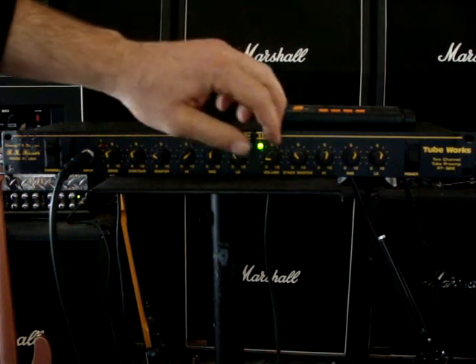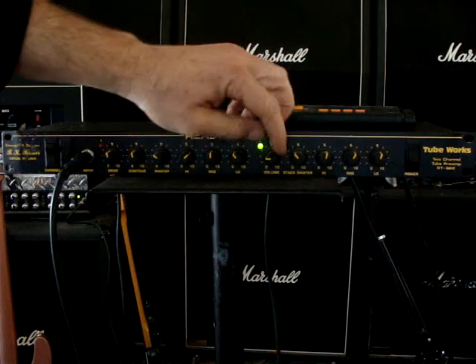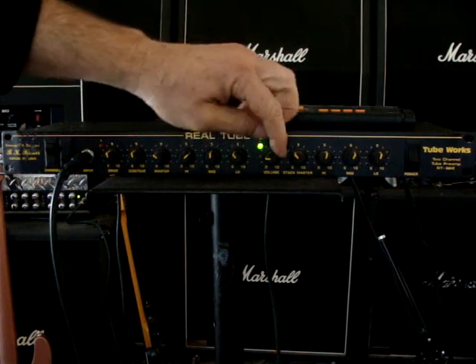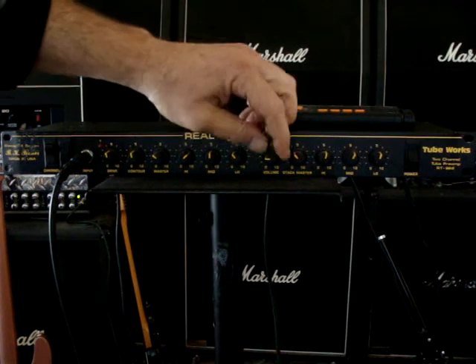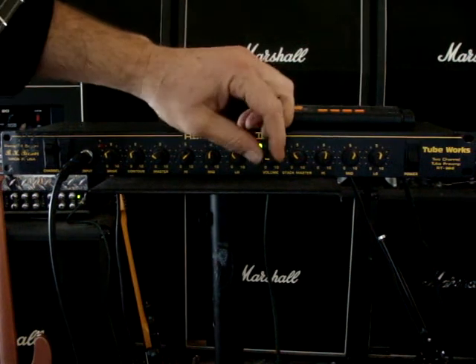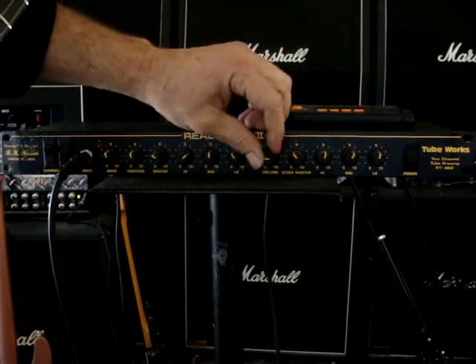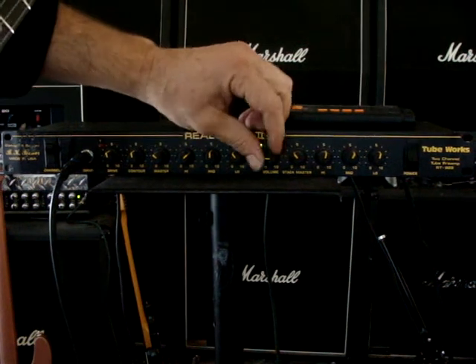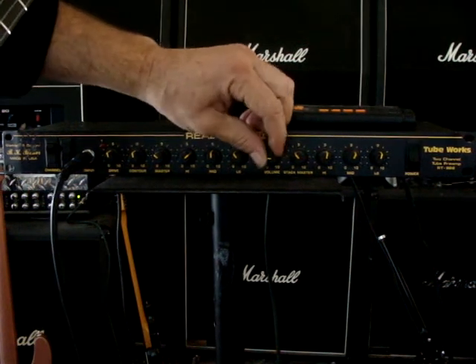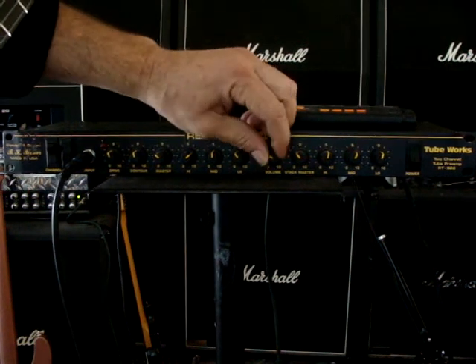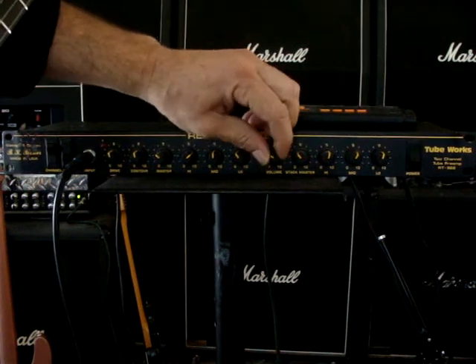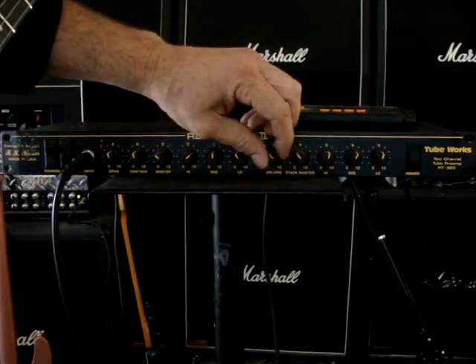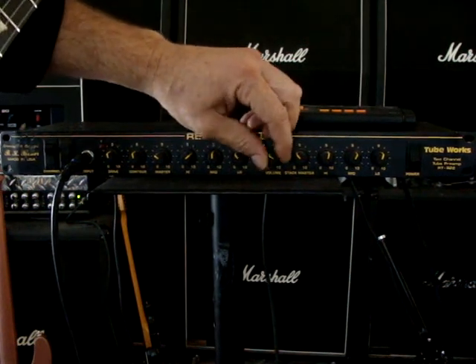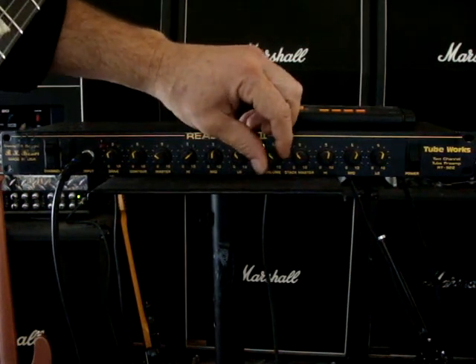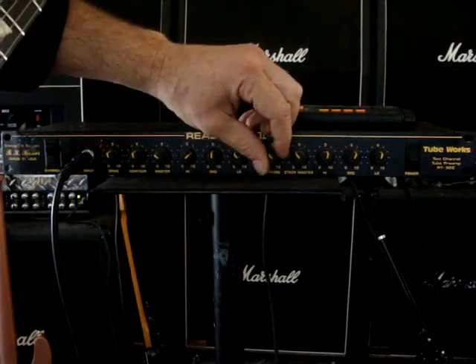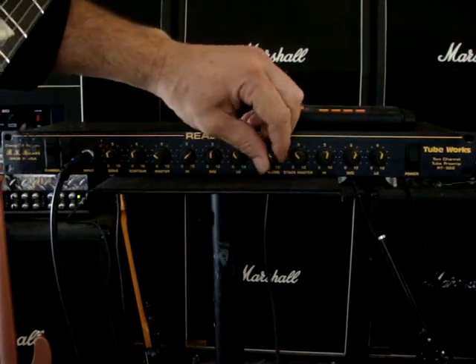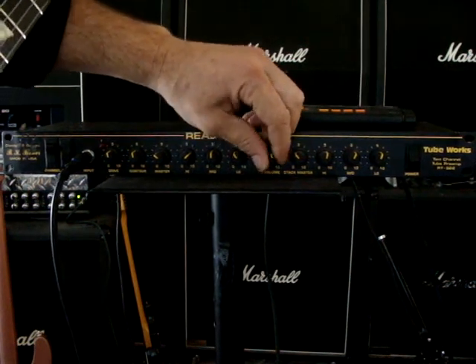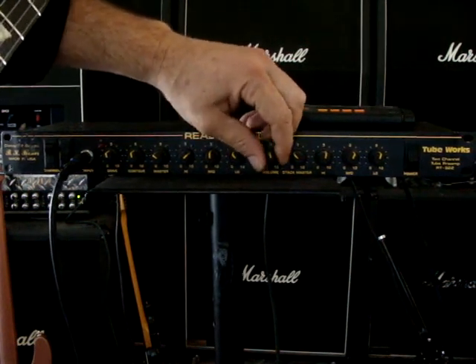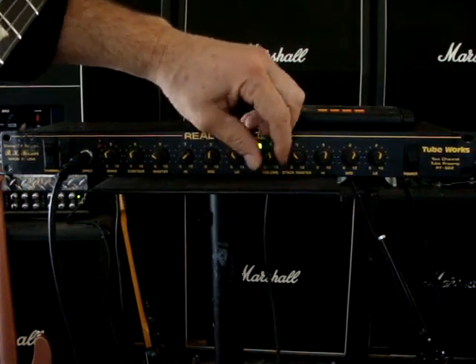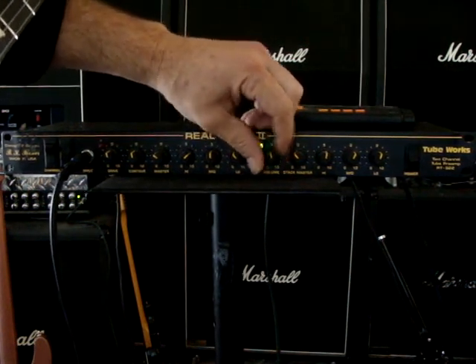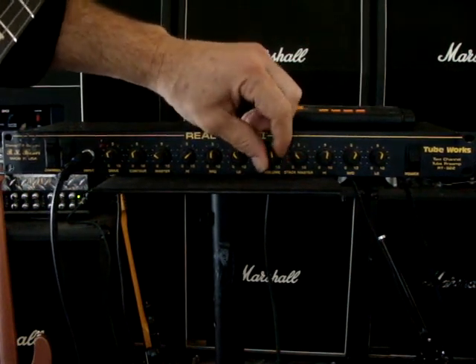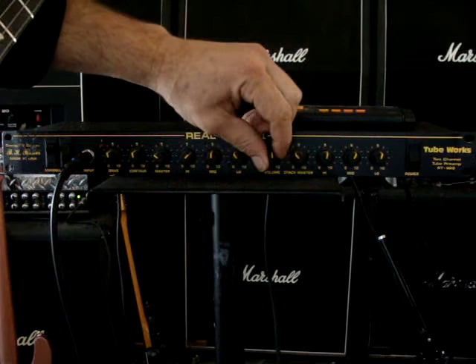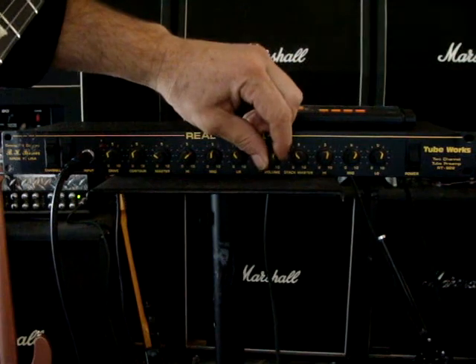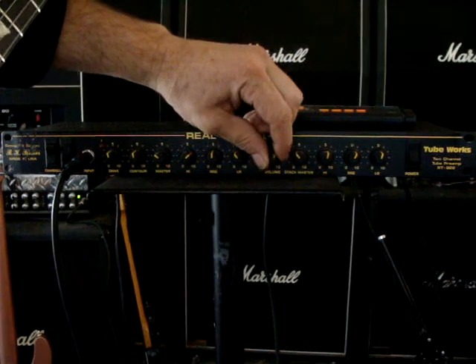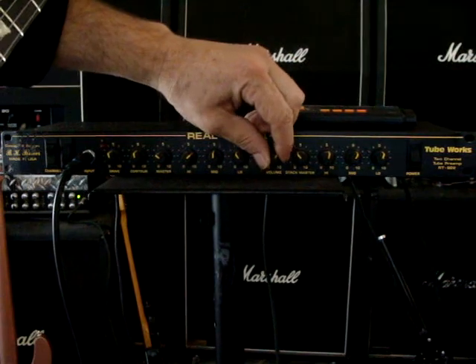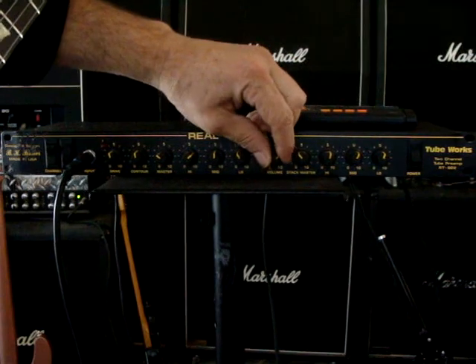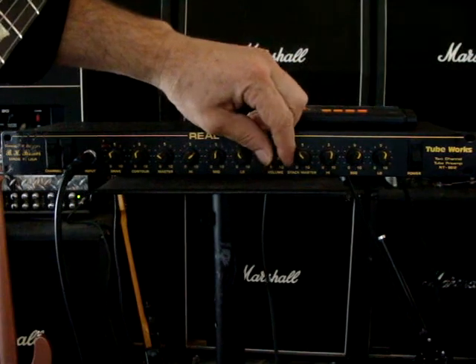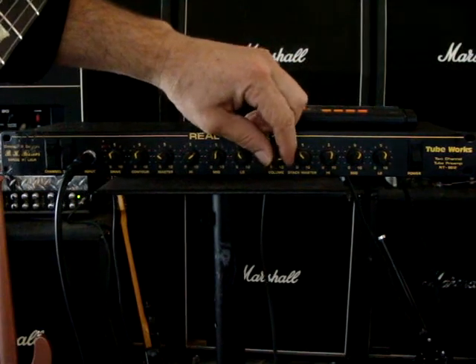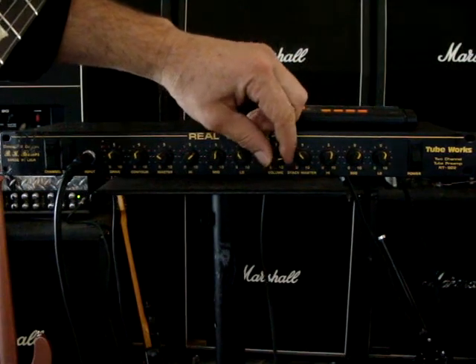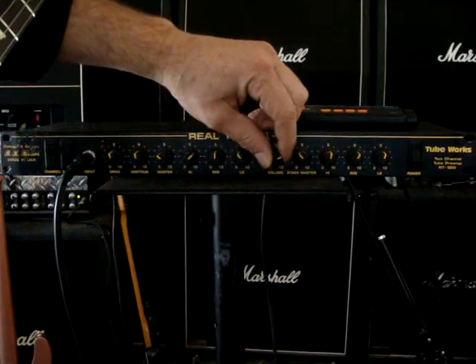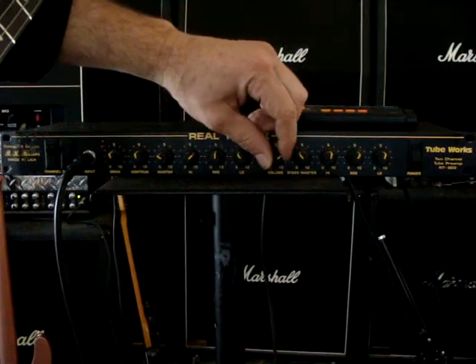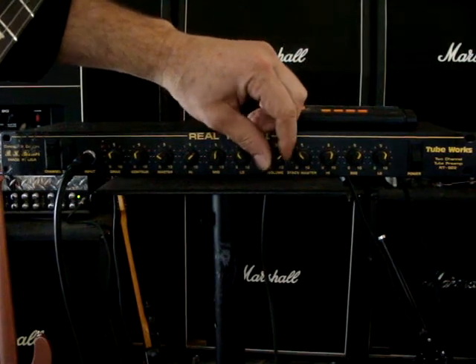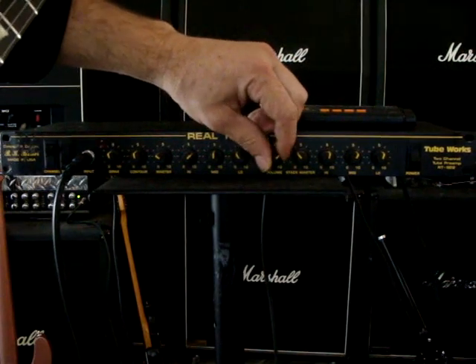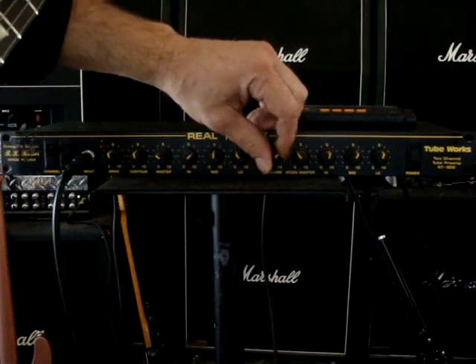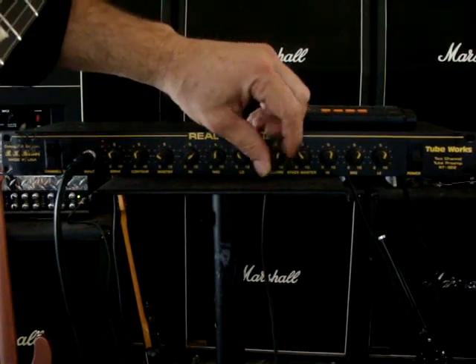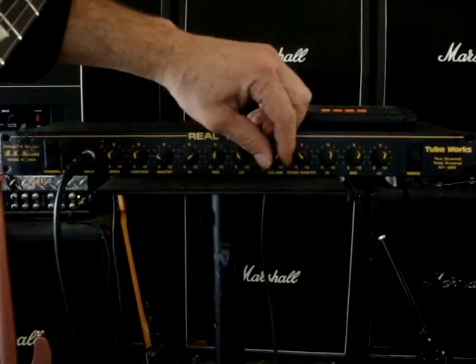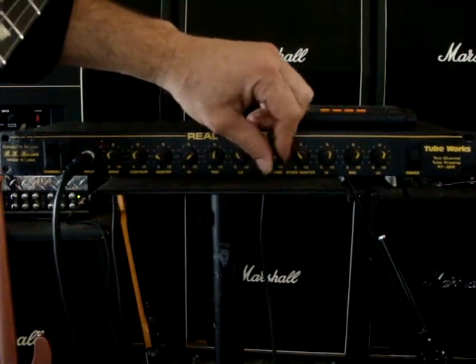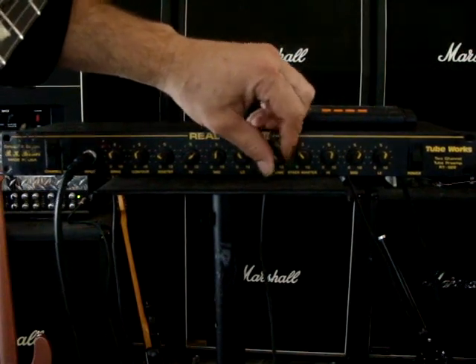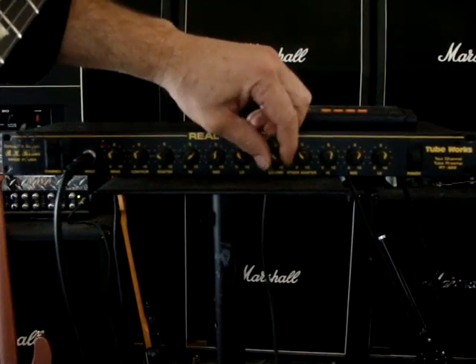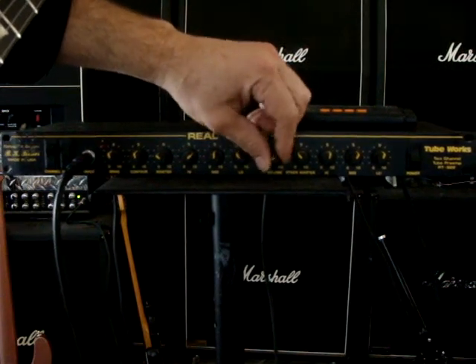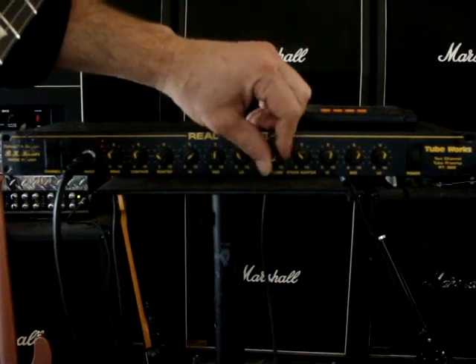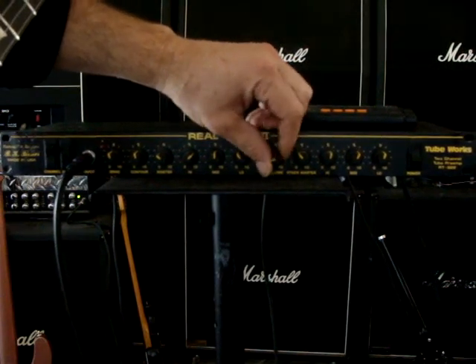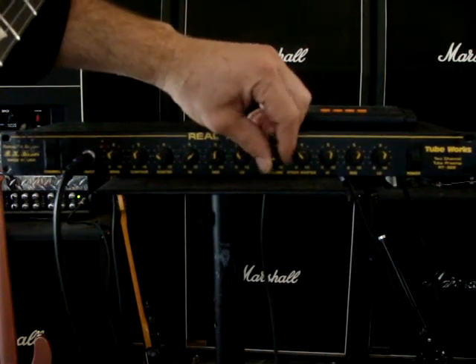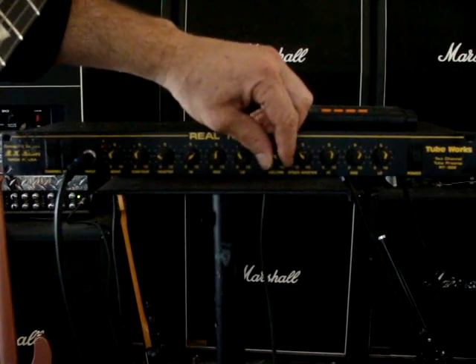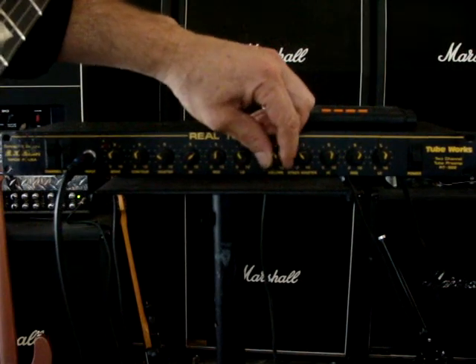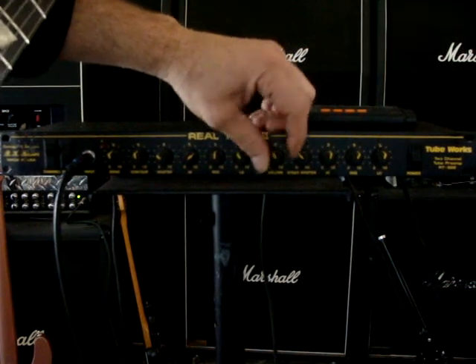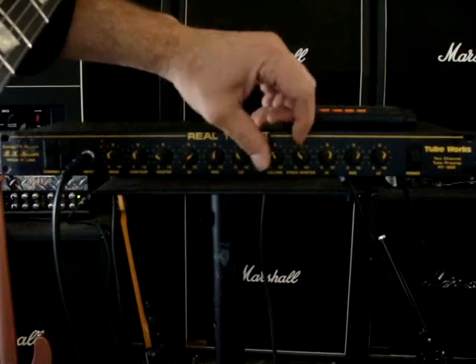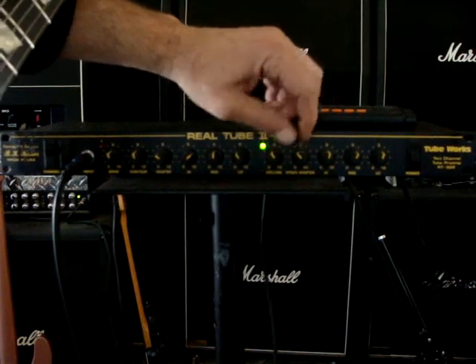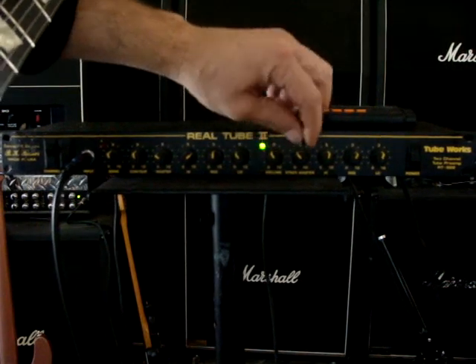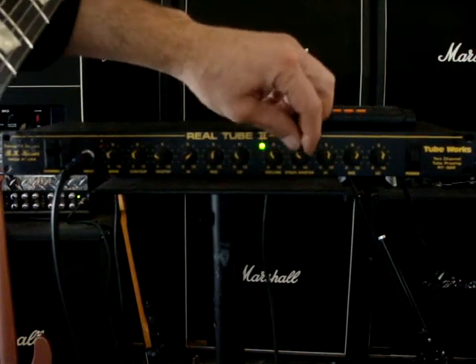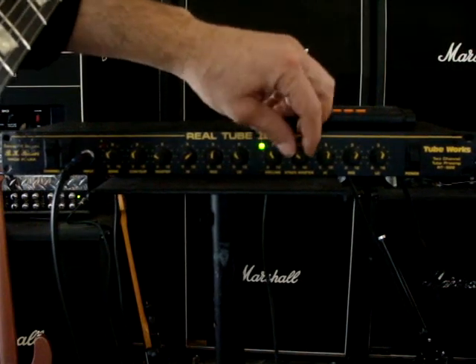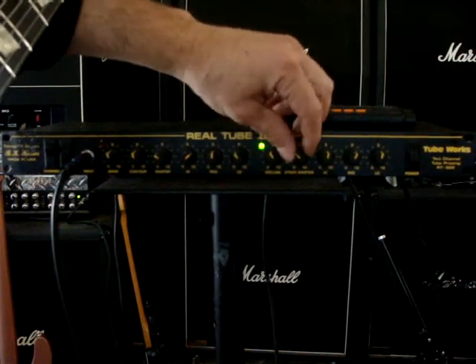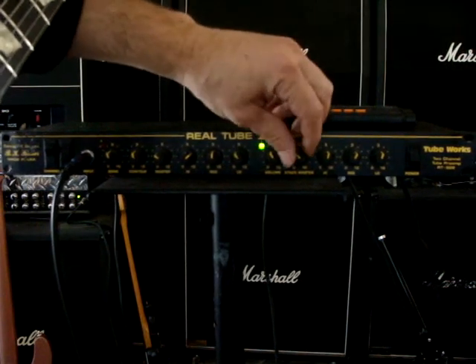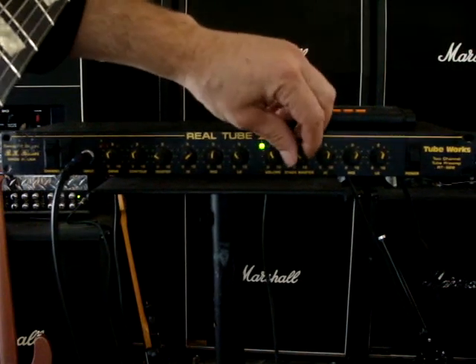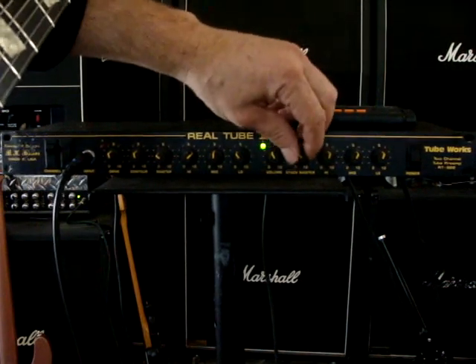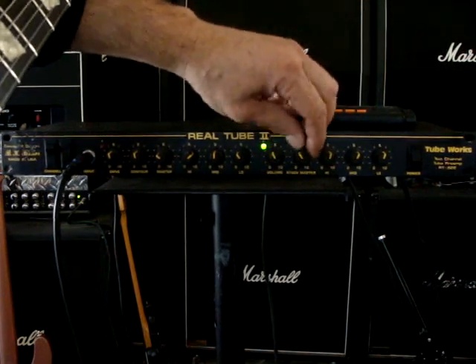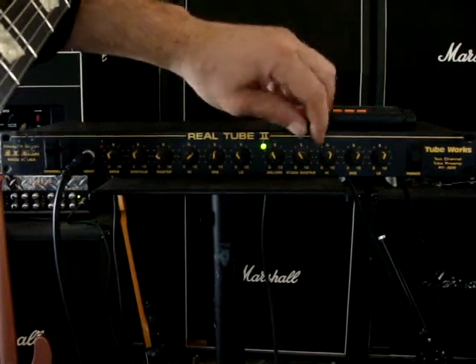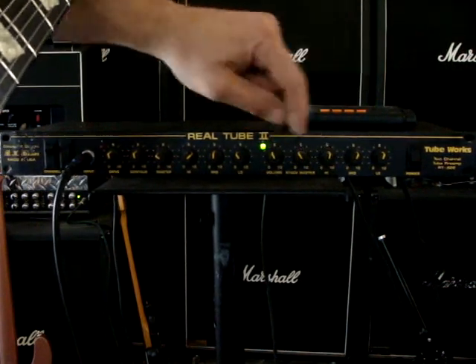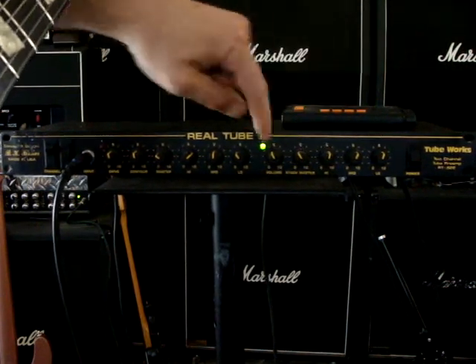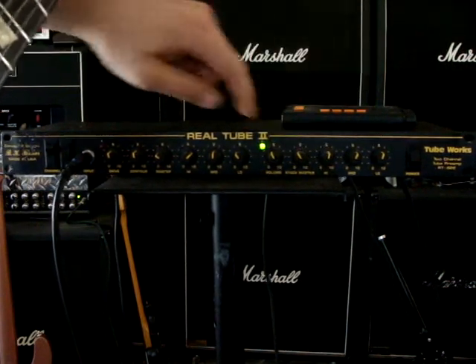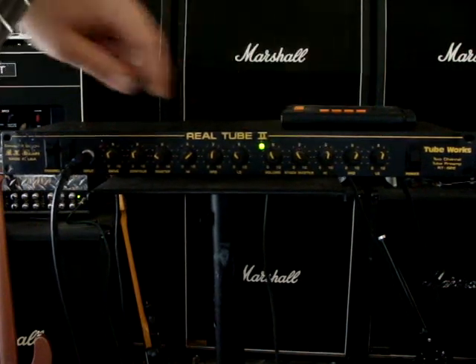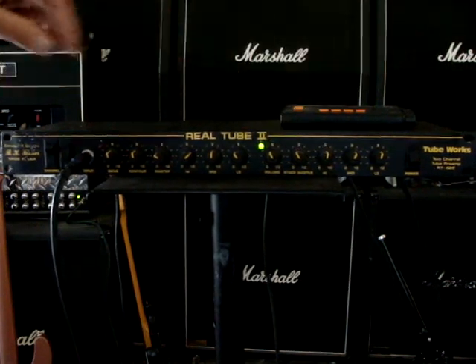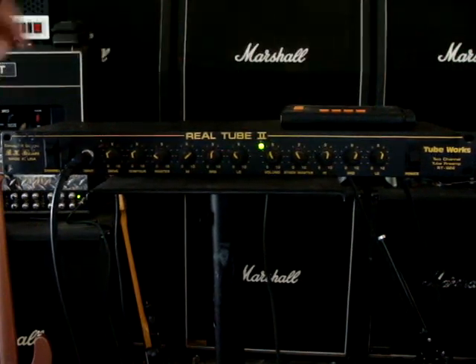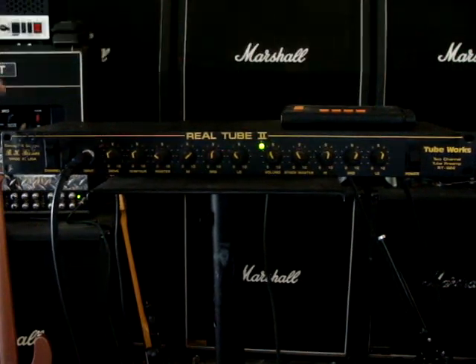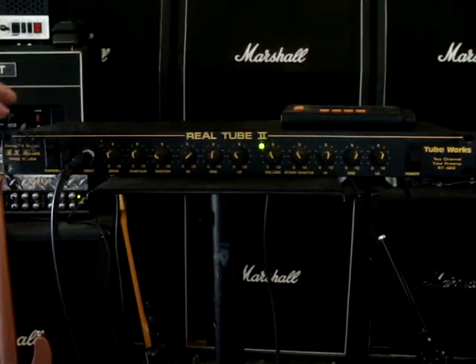Here's the volume — it's getting really loud. The stack master.